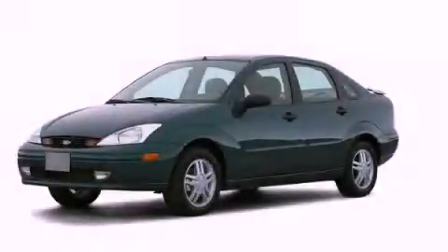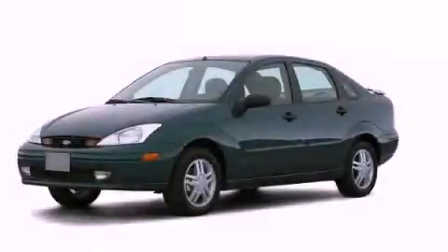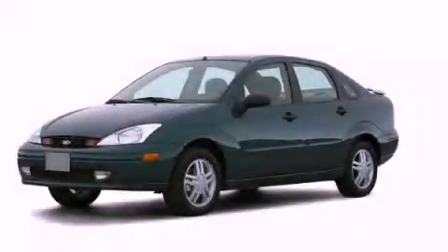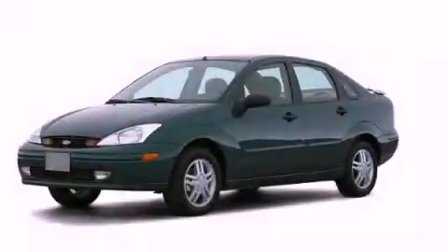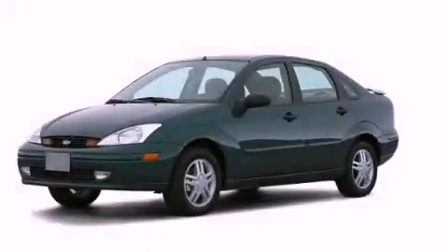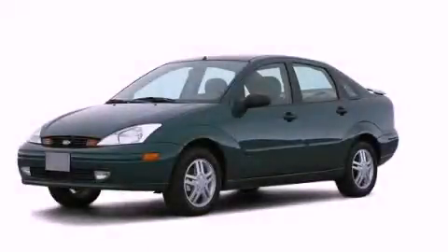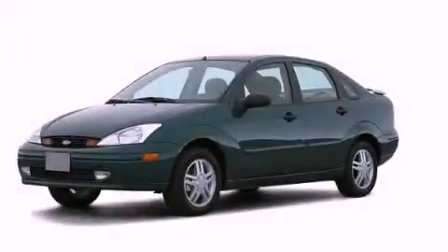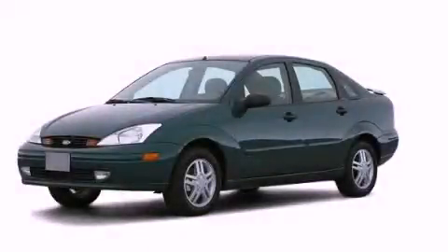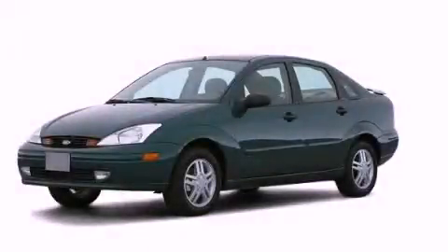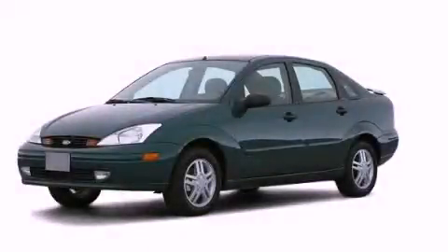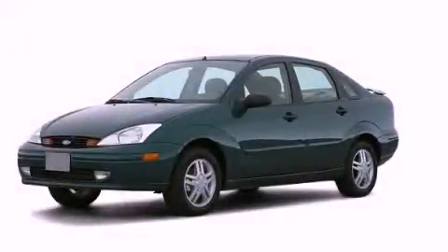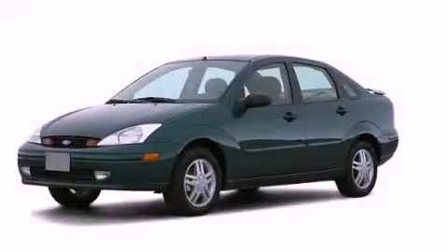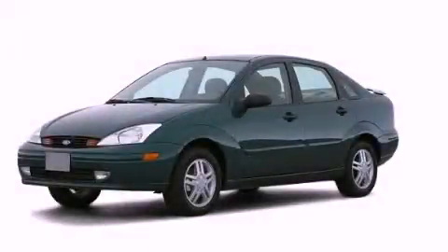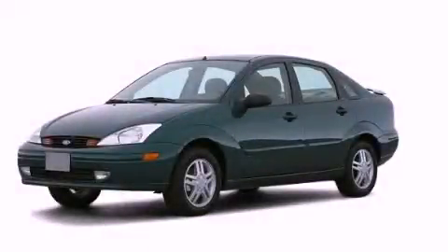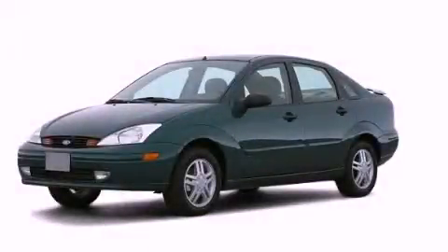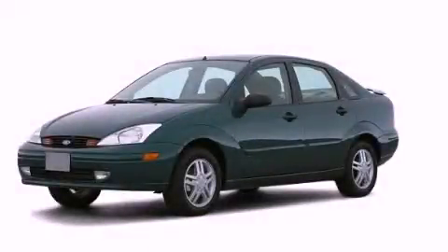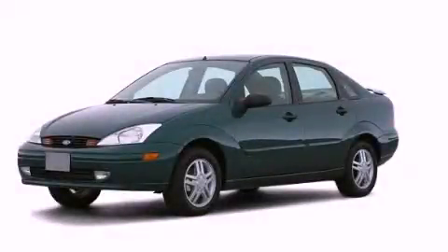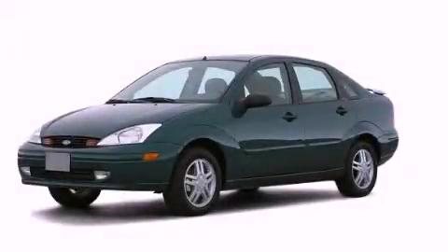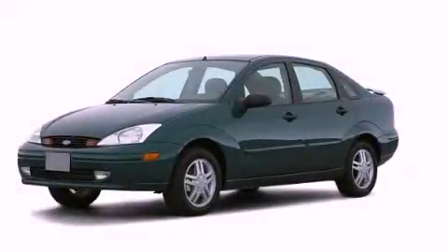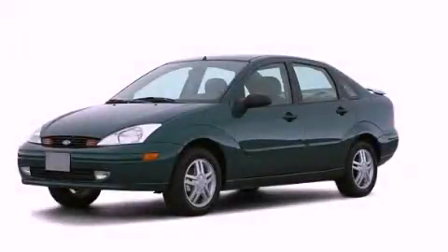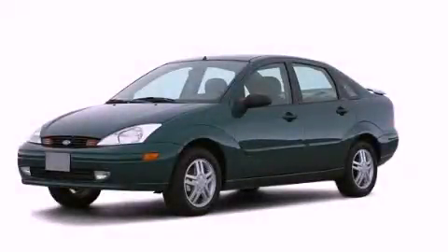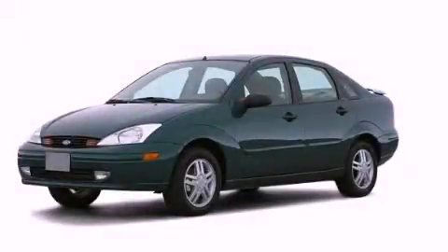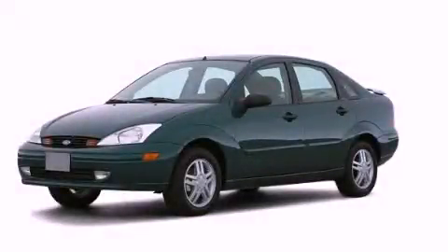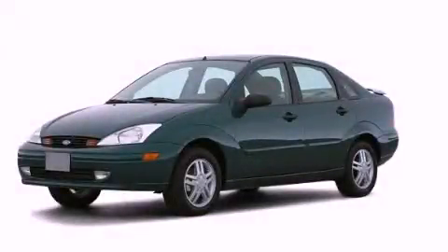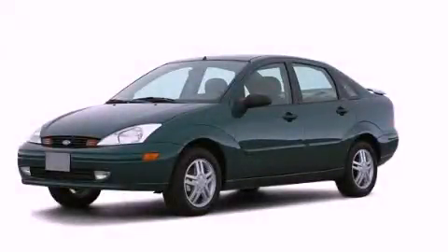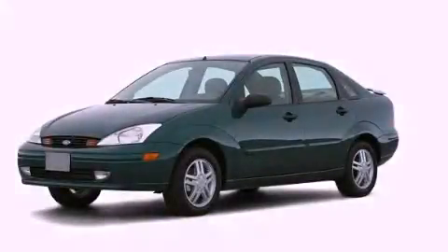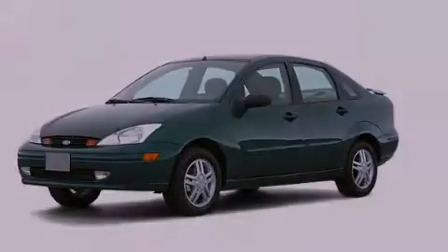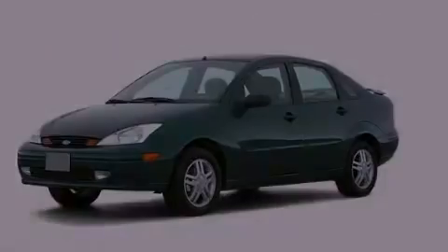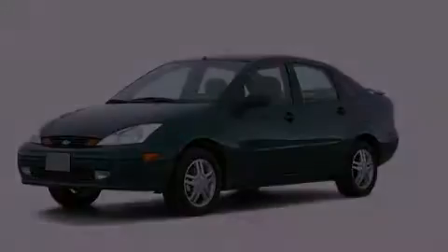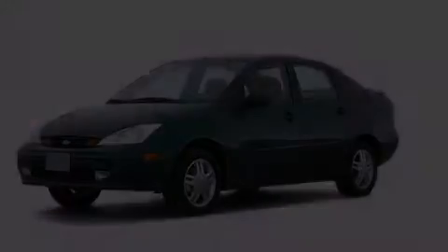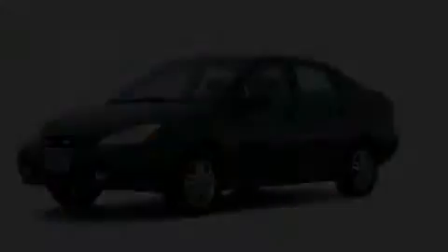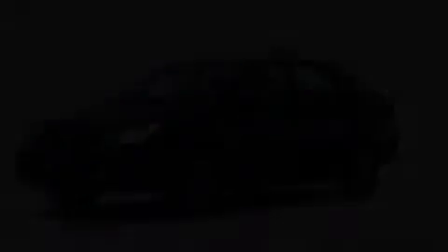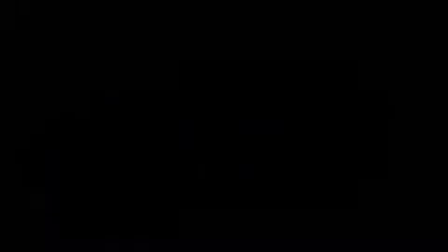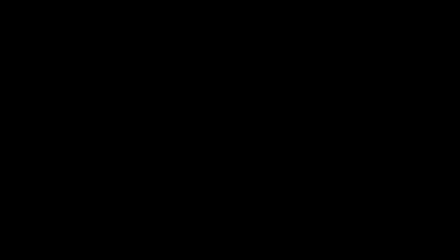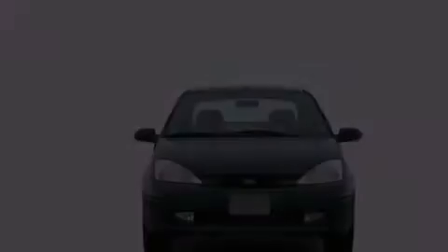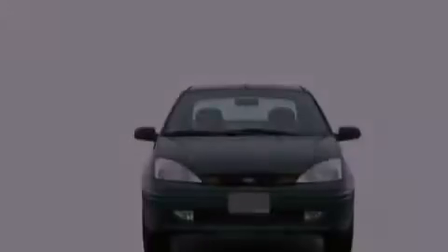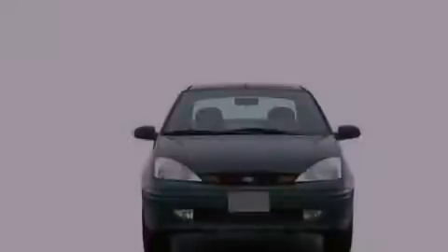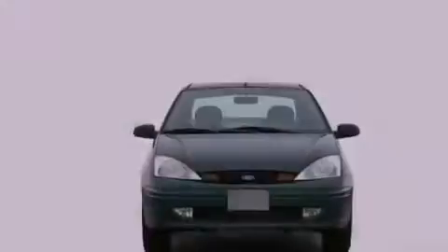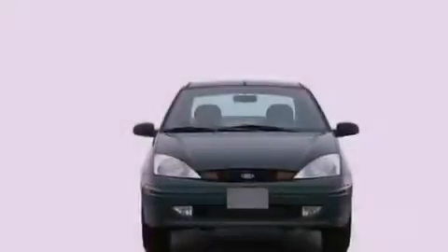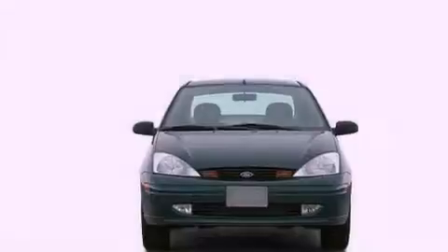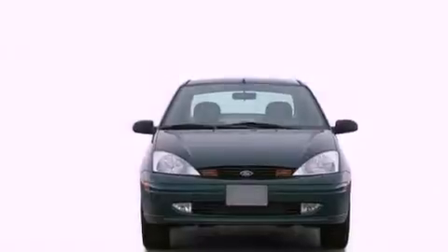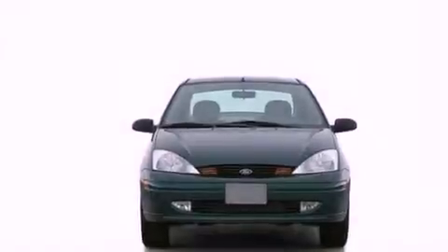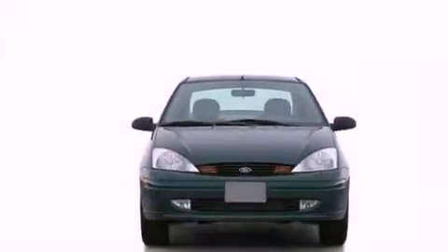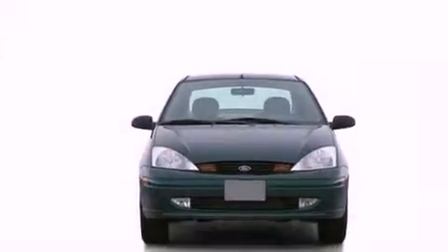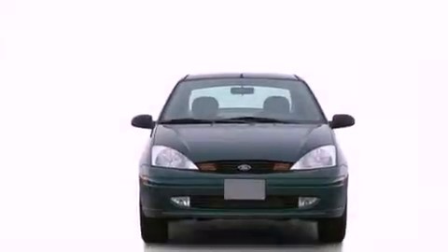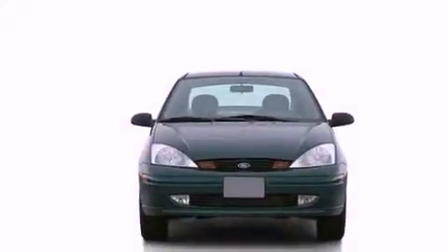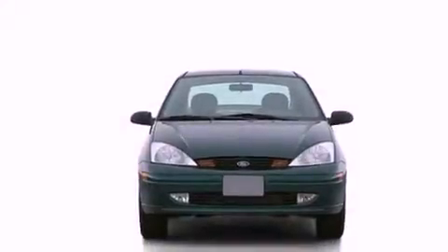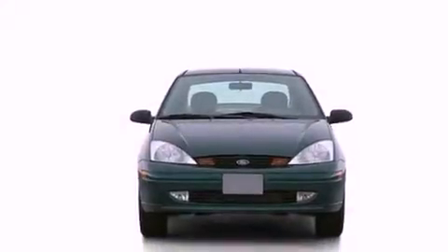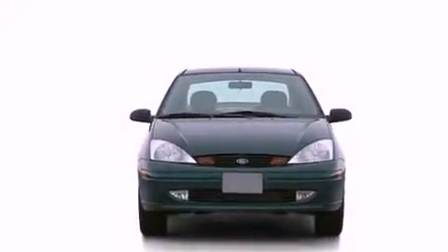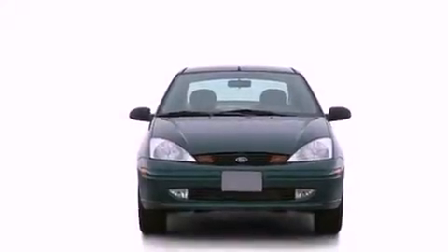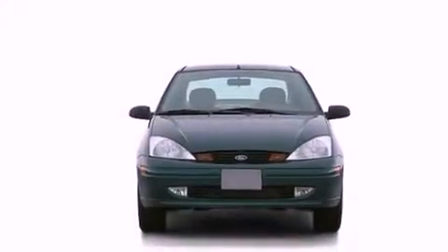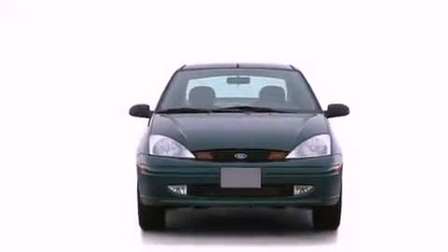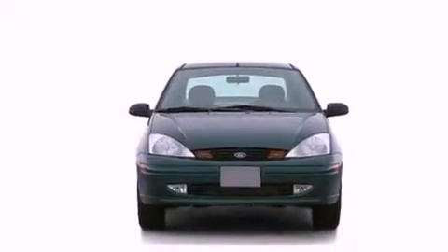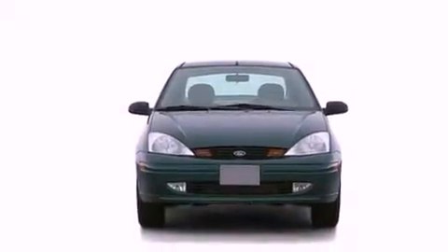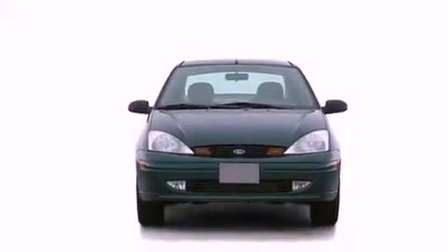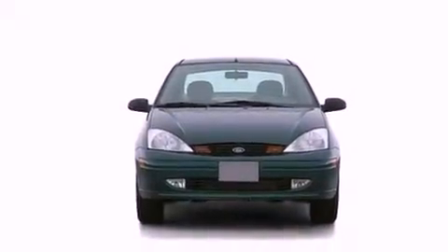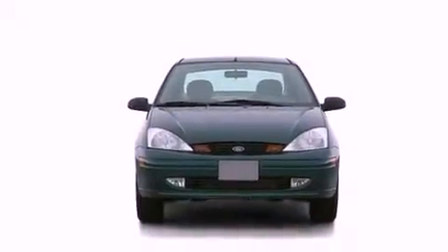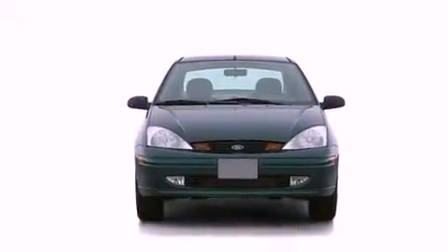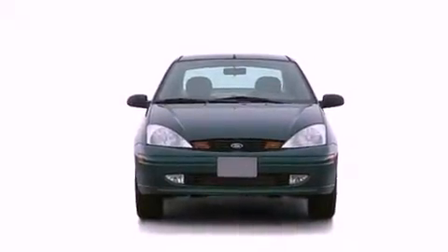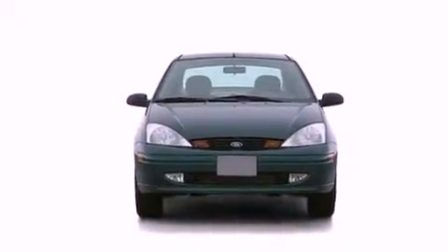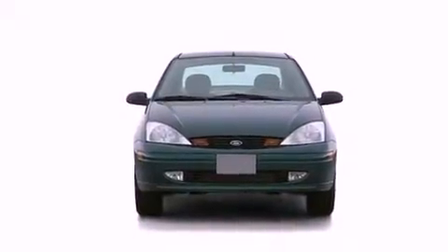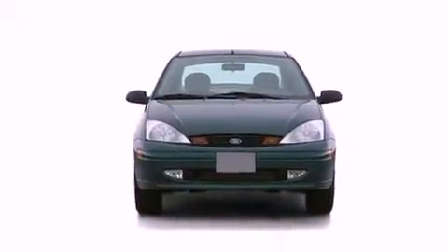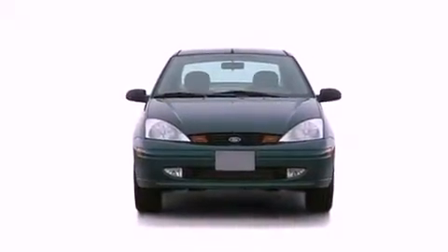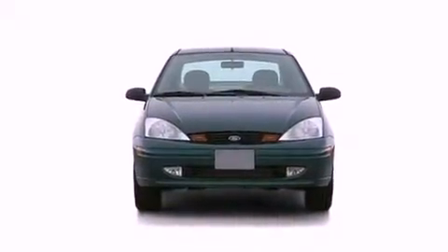This is a 2003 Ford Focus. It has a 2.0-liter four-cylinder engine and an automatic transmission.